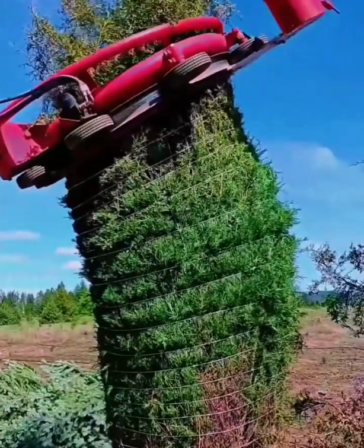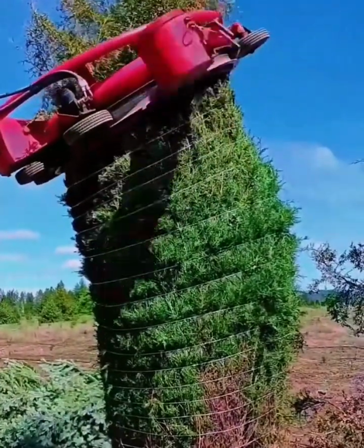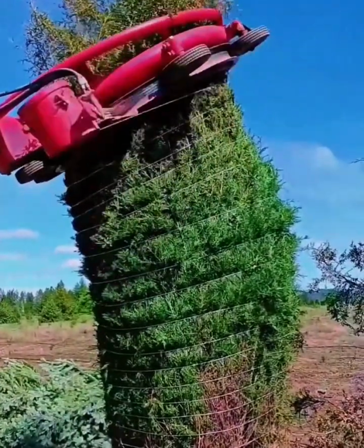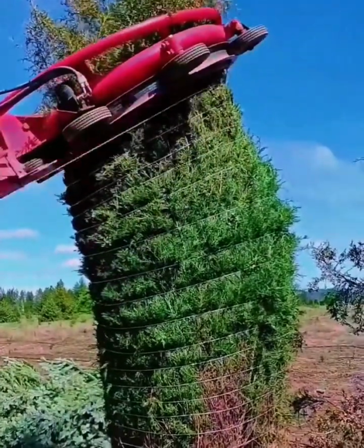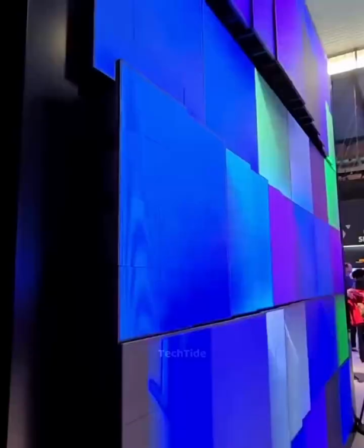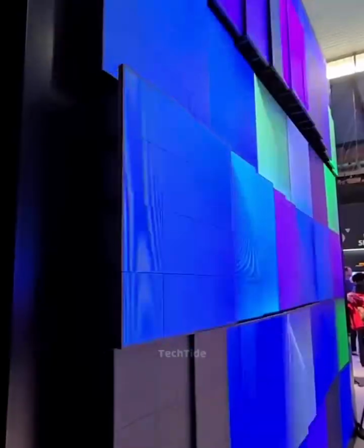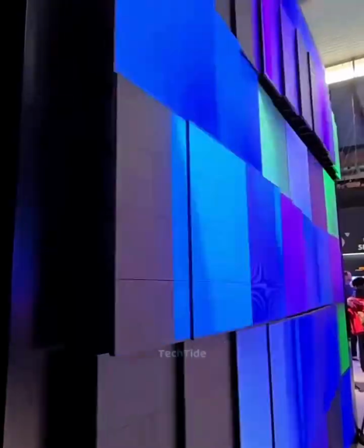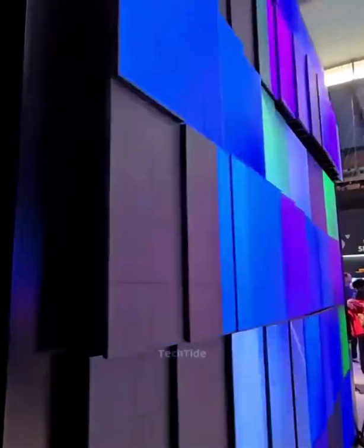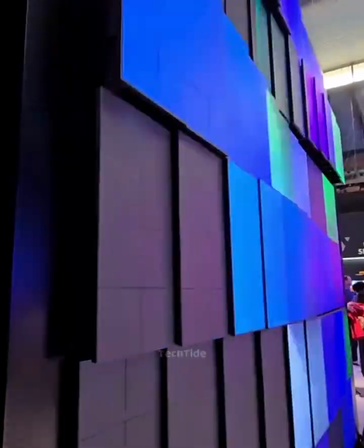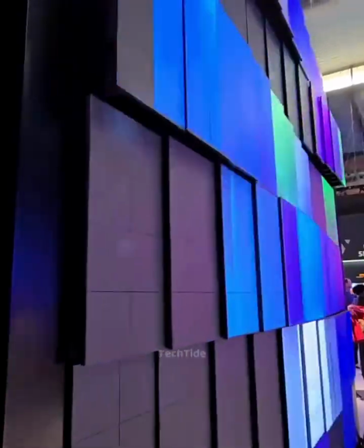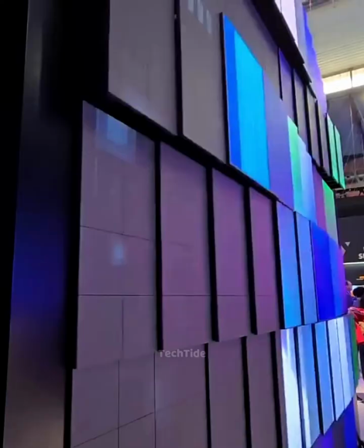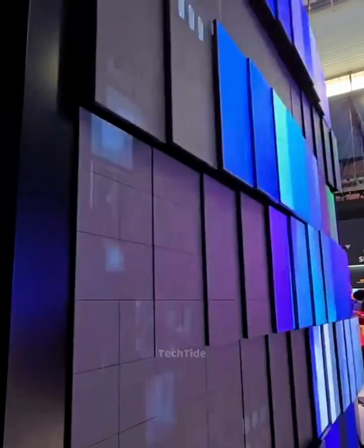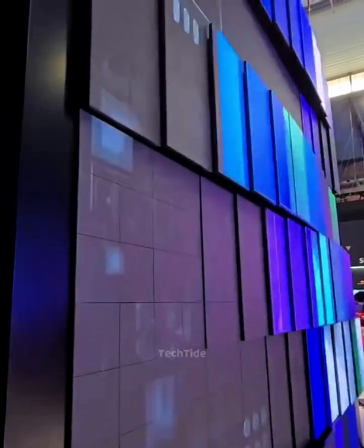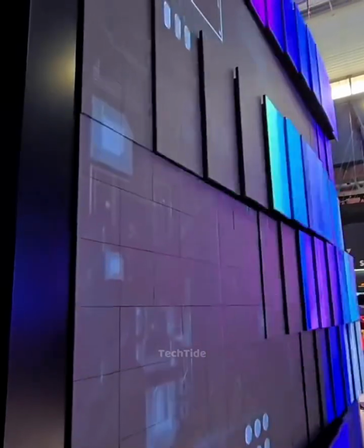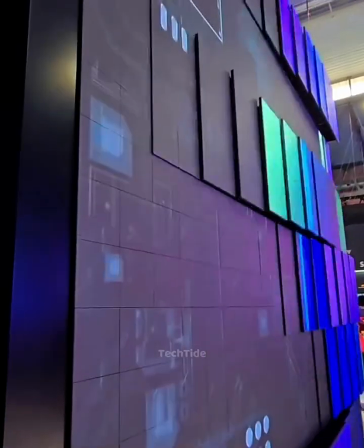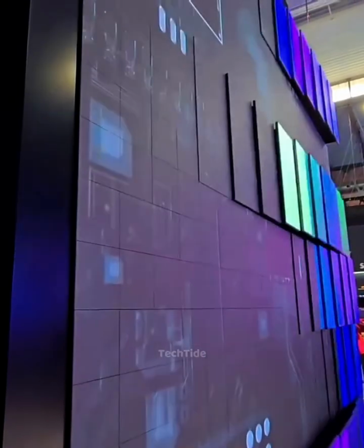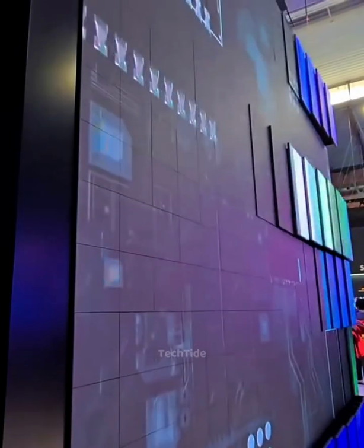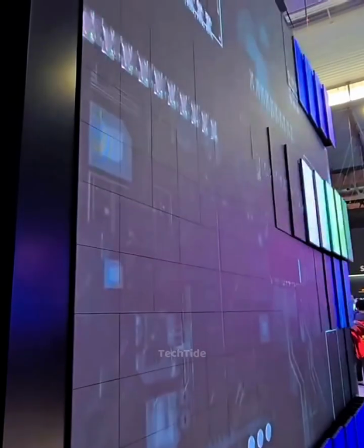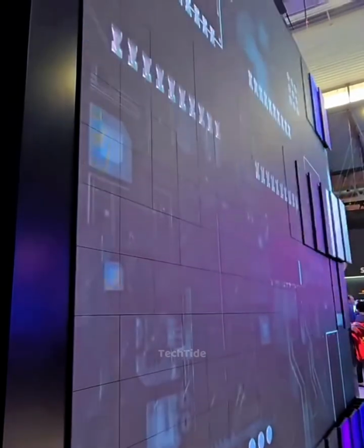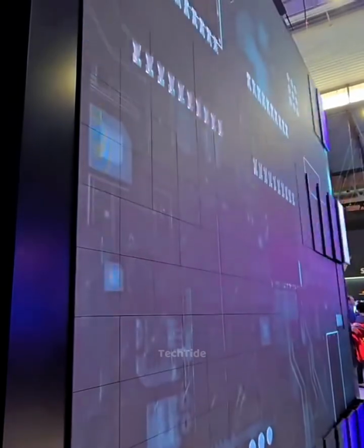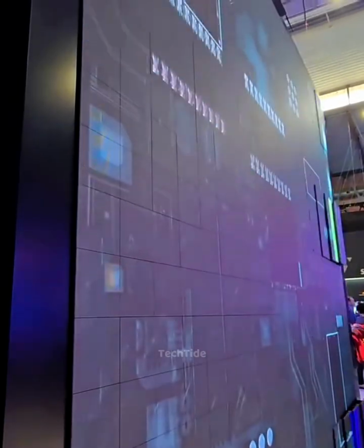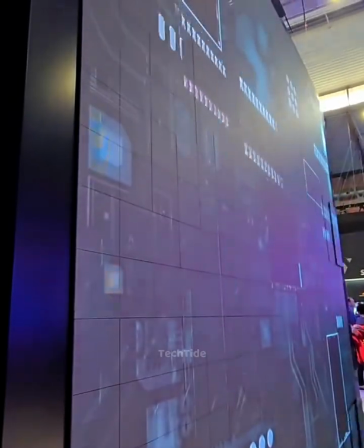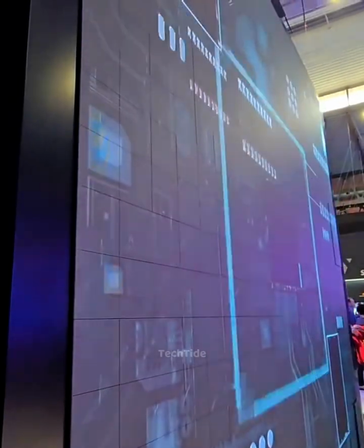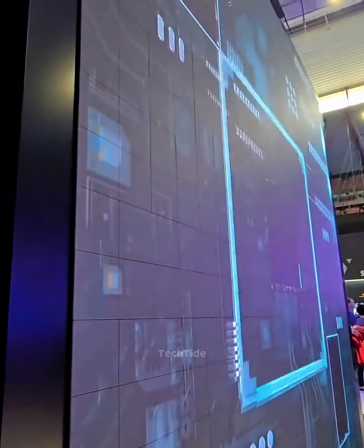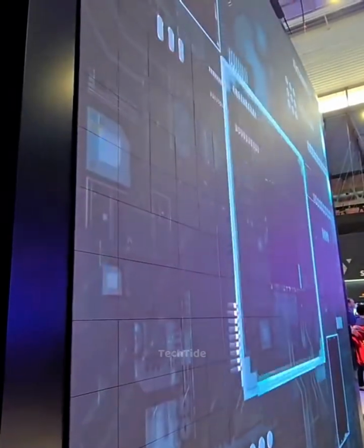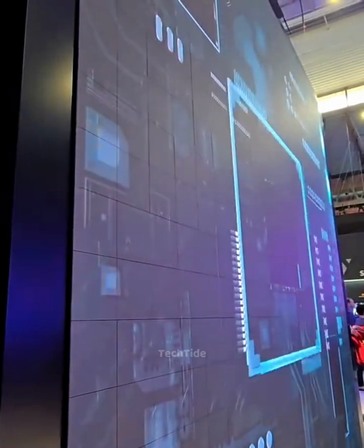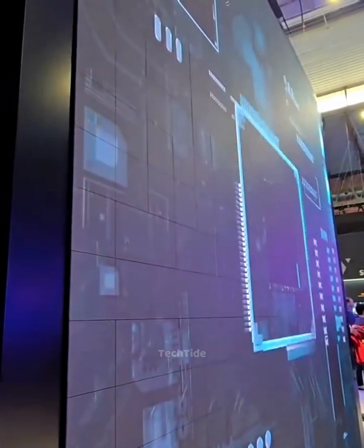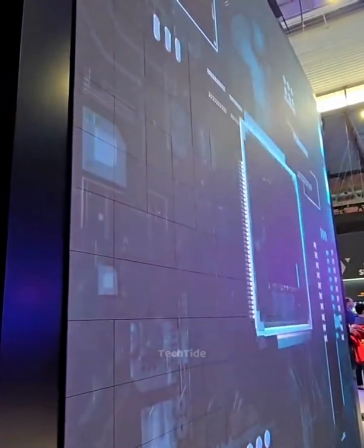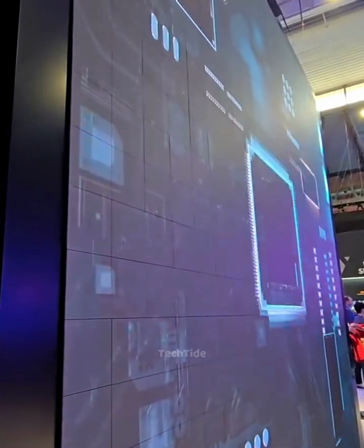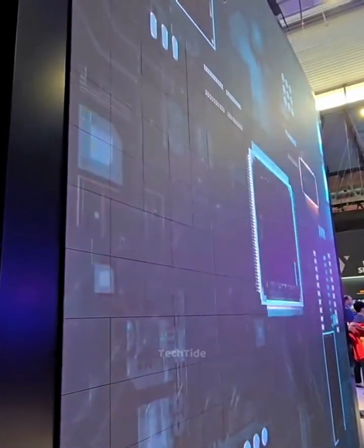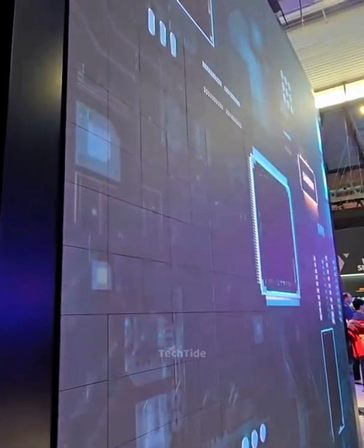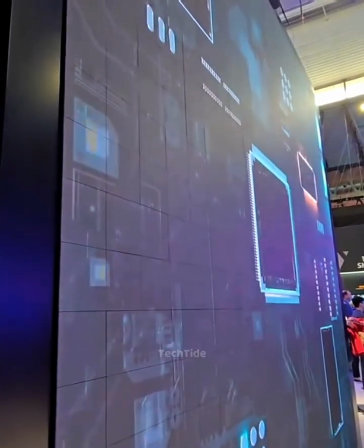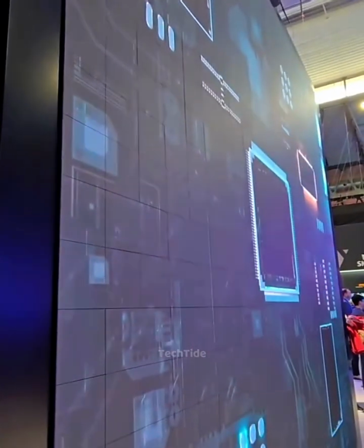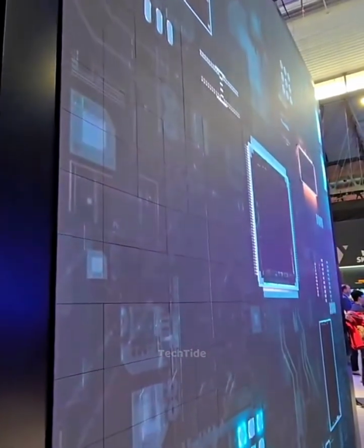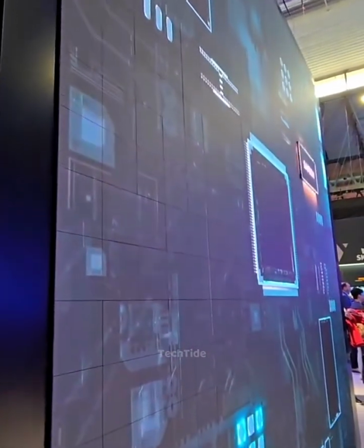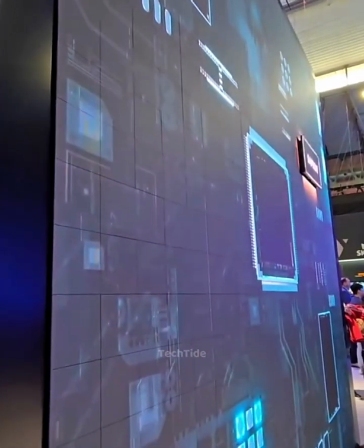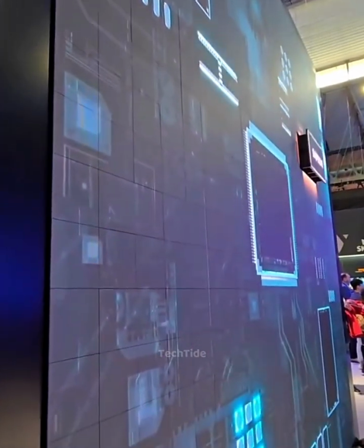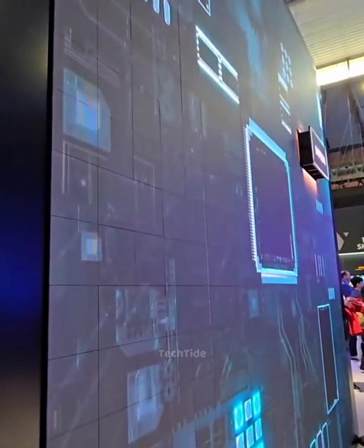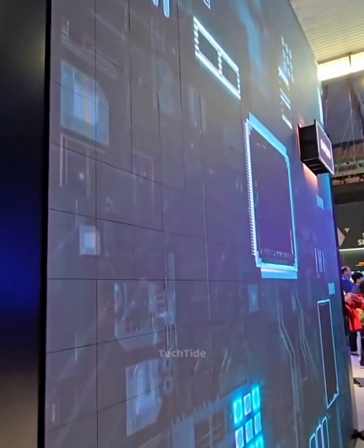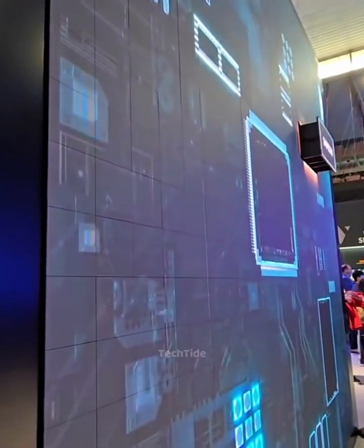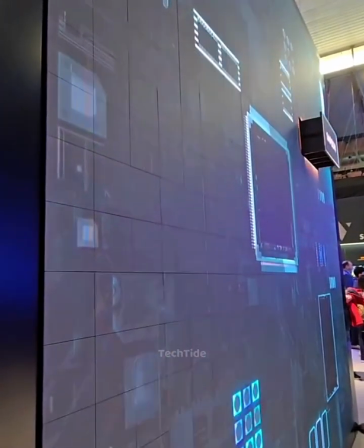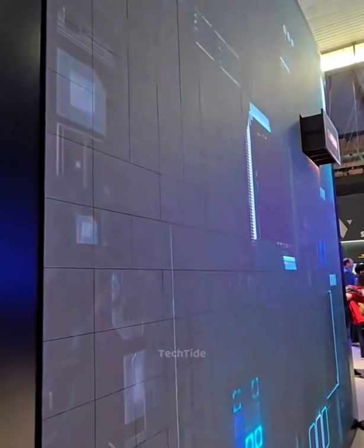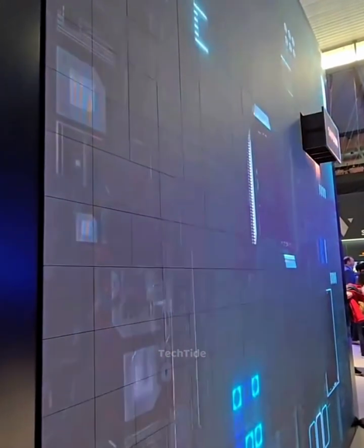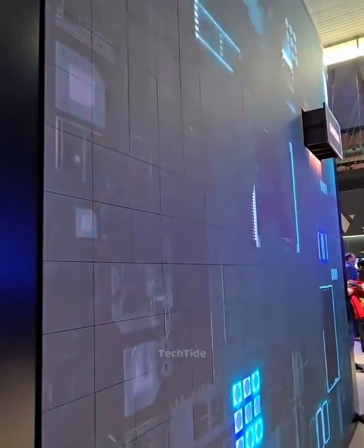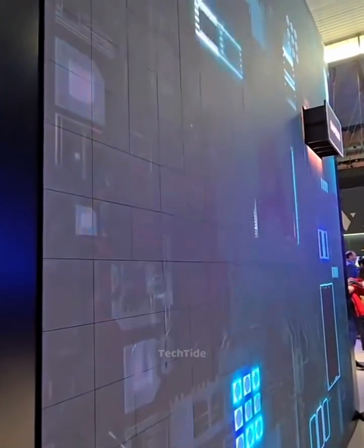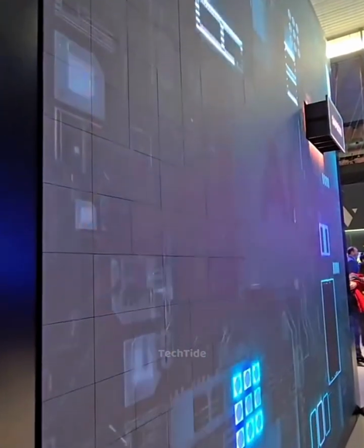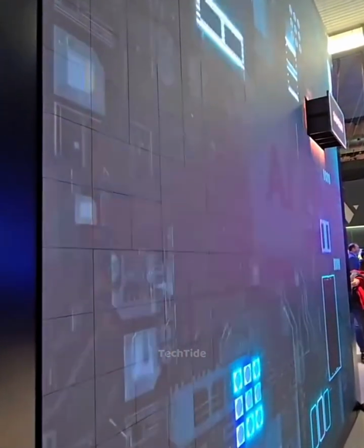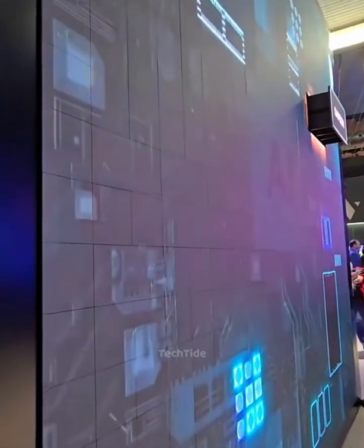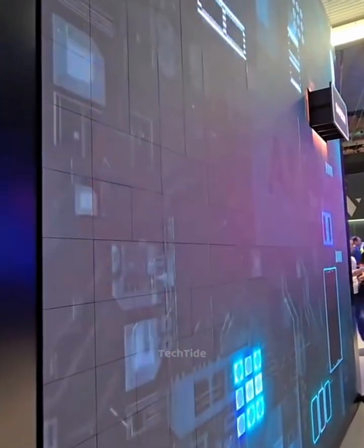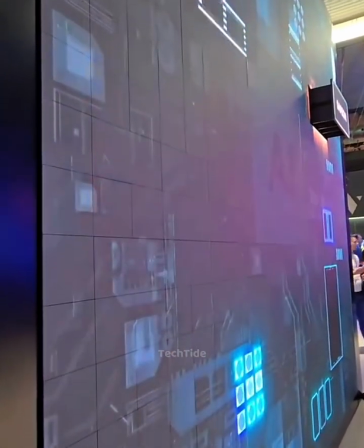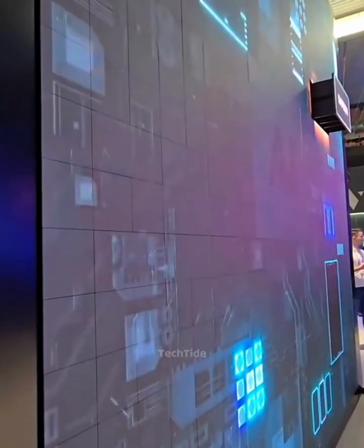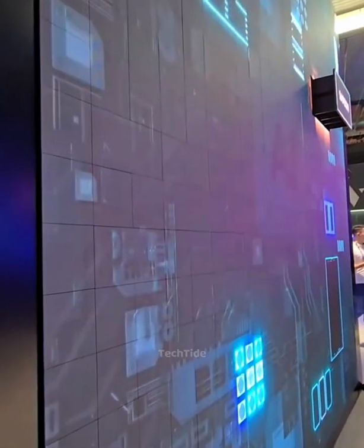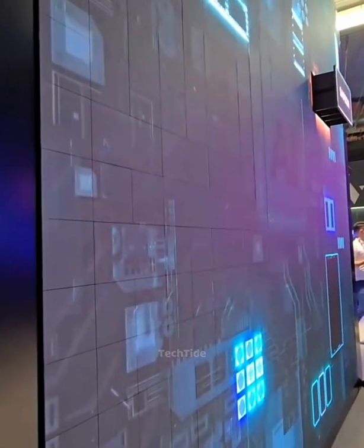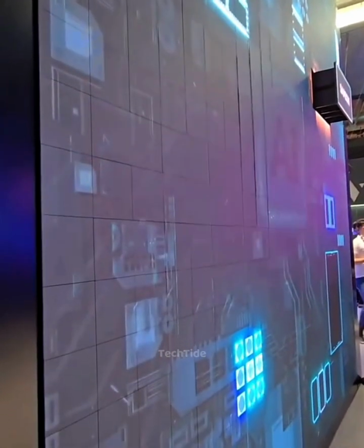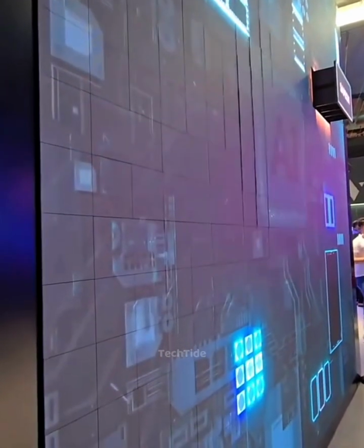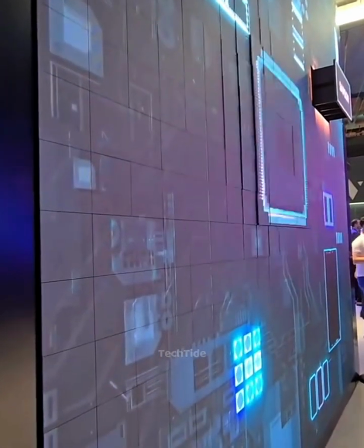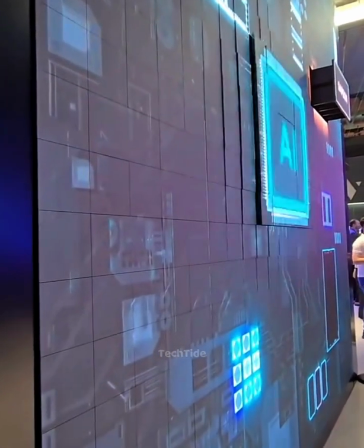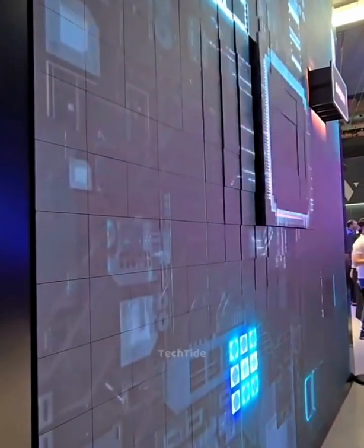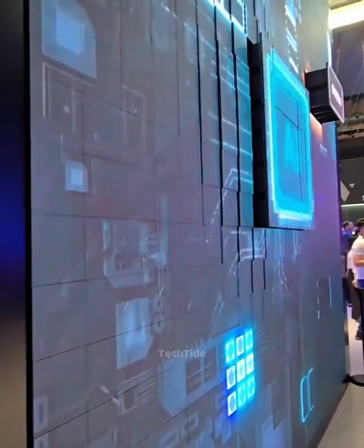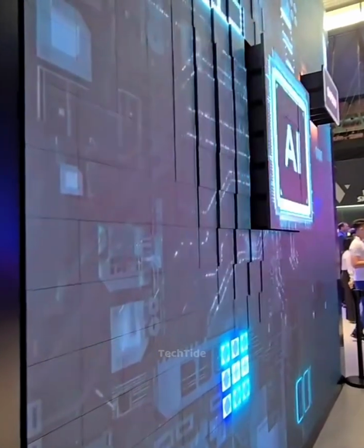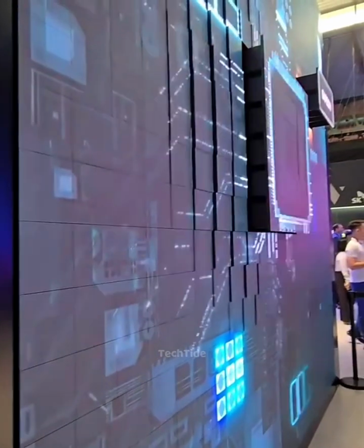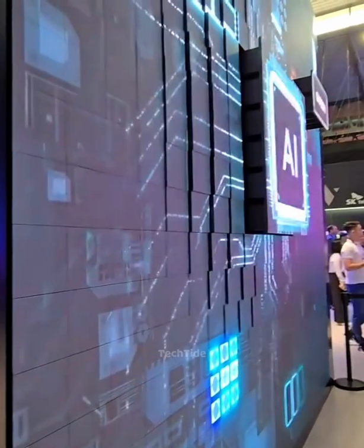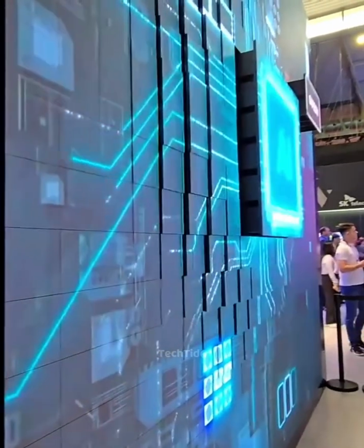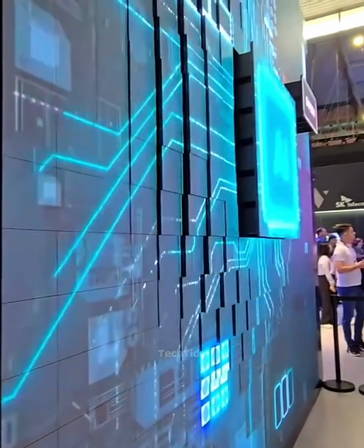This is the advanced AI interactive wall display. It analyzes all your data instantly.